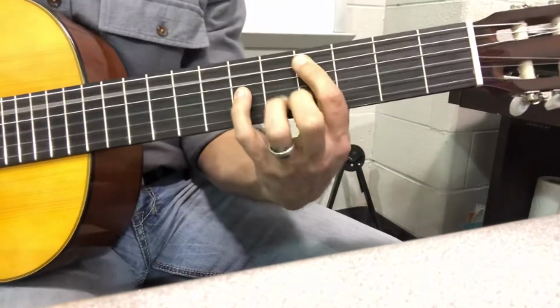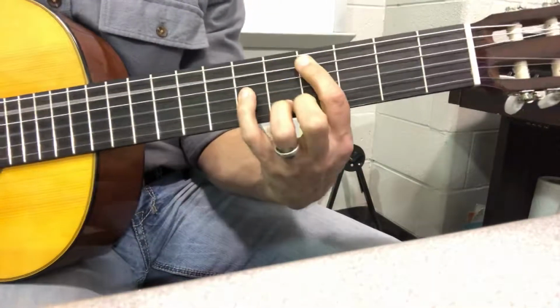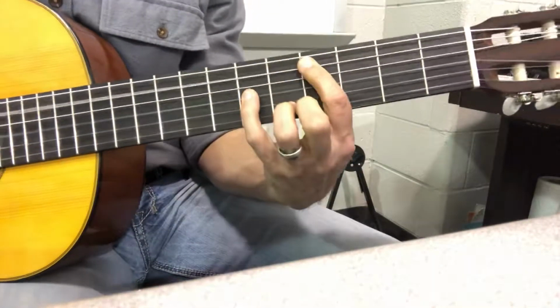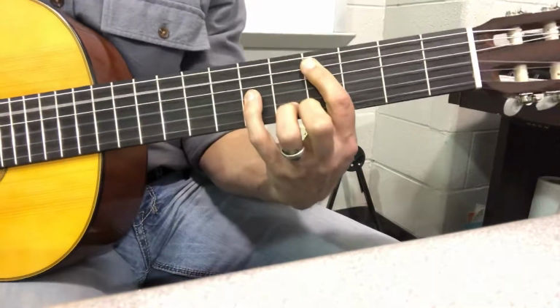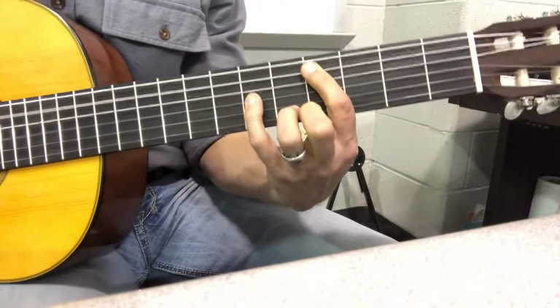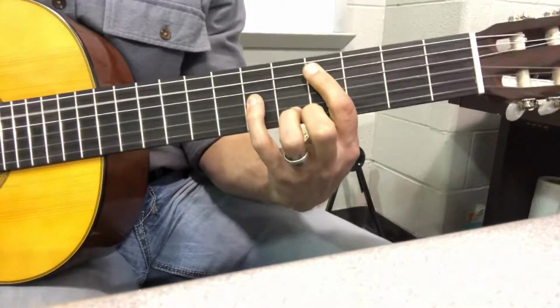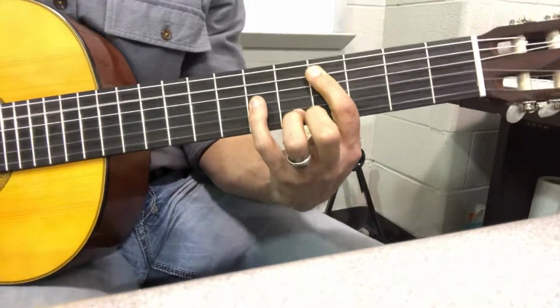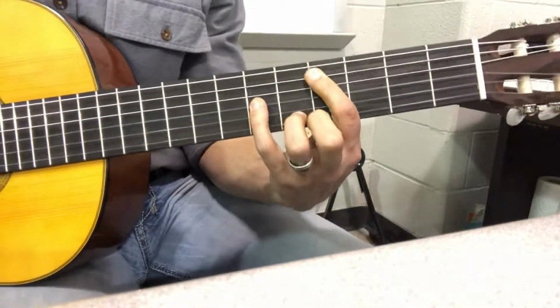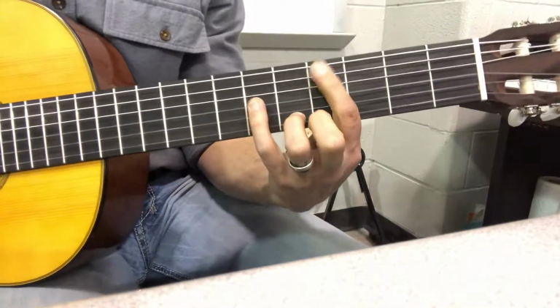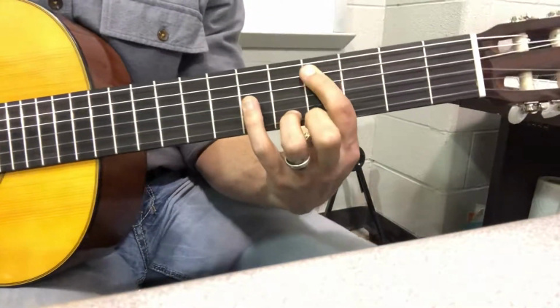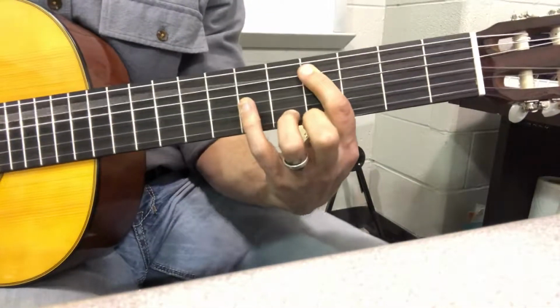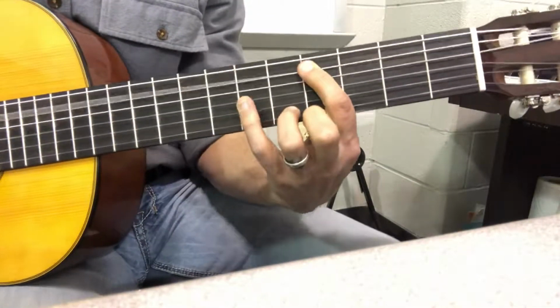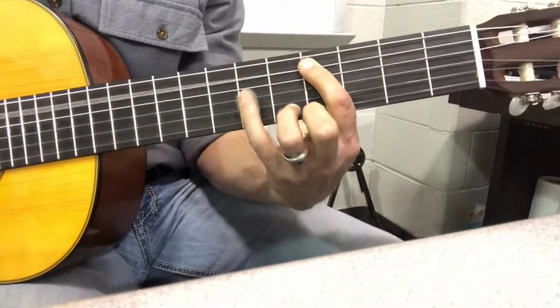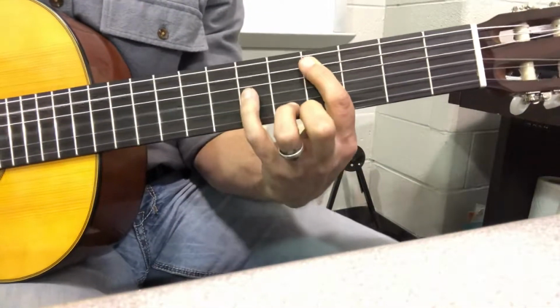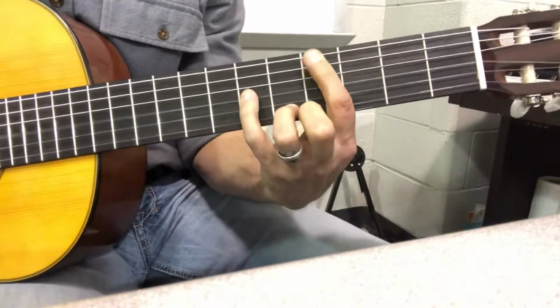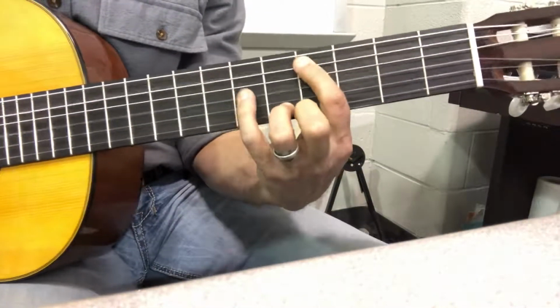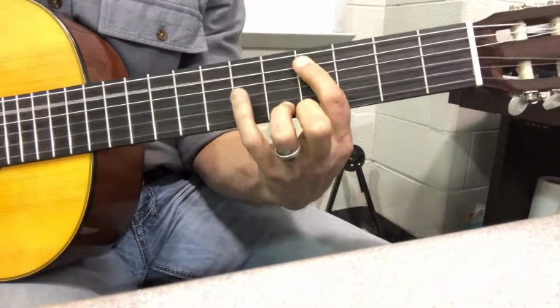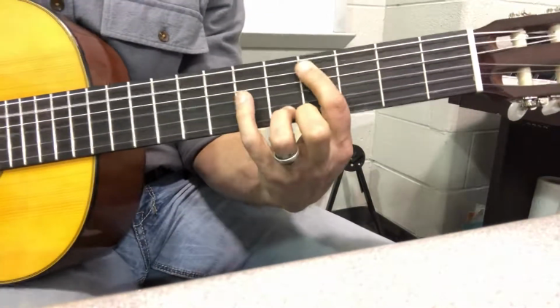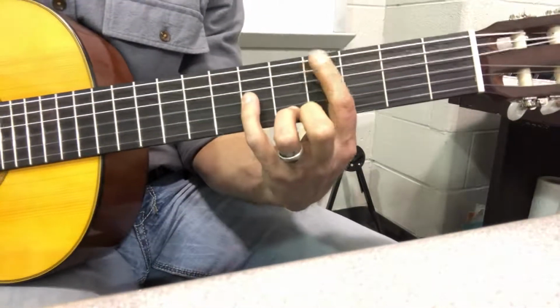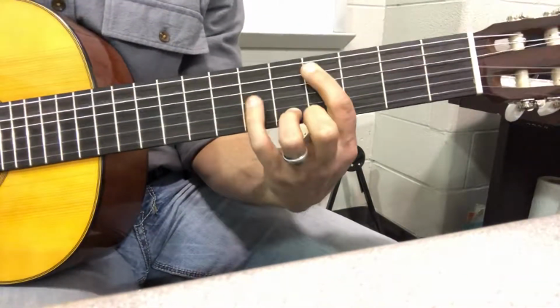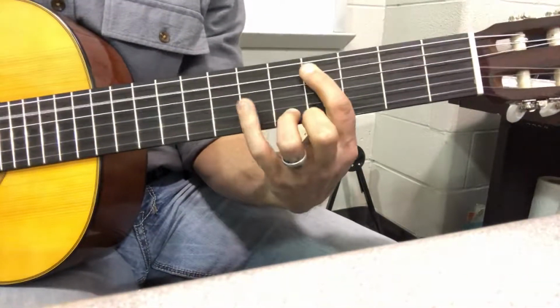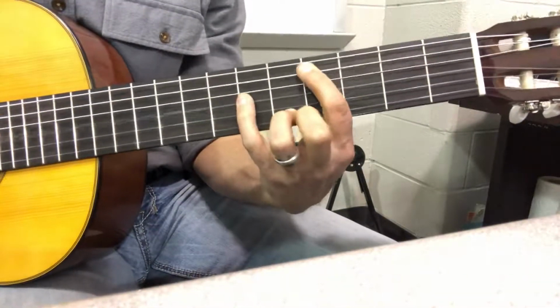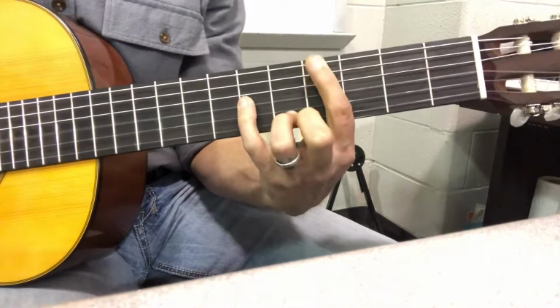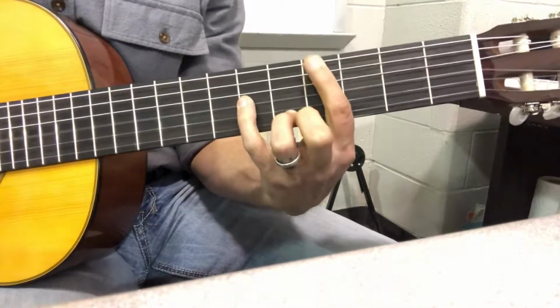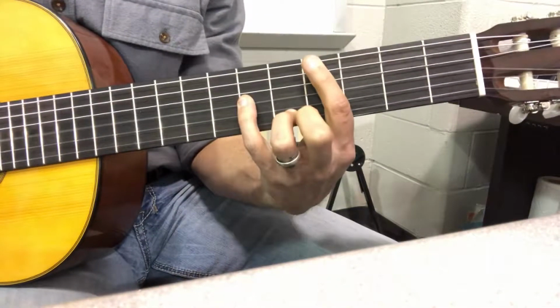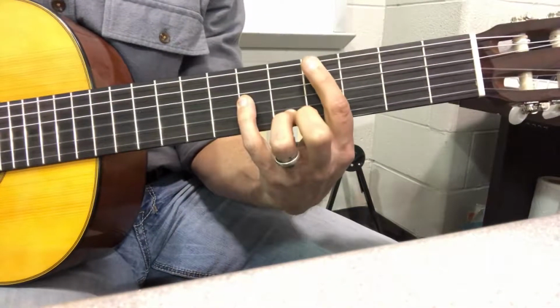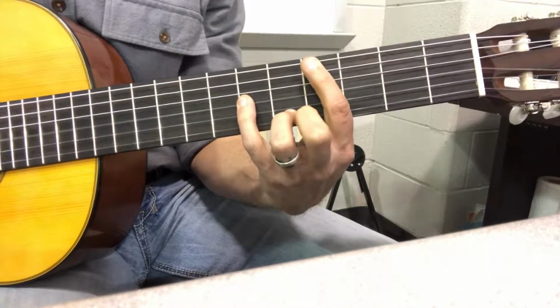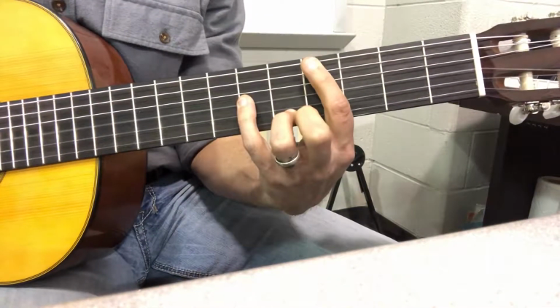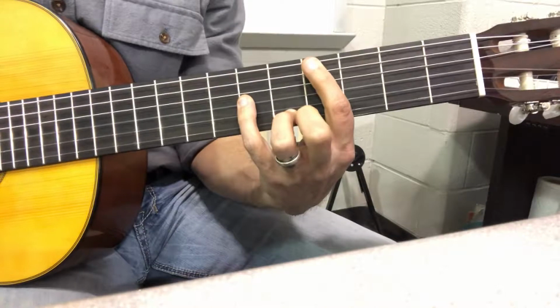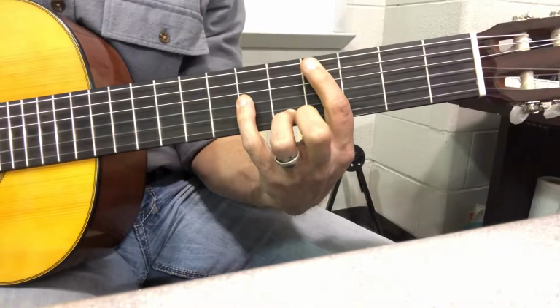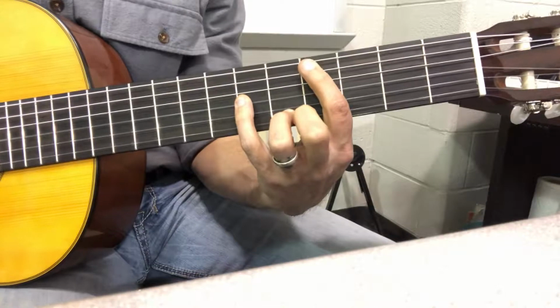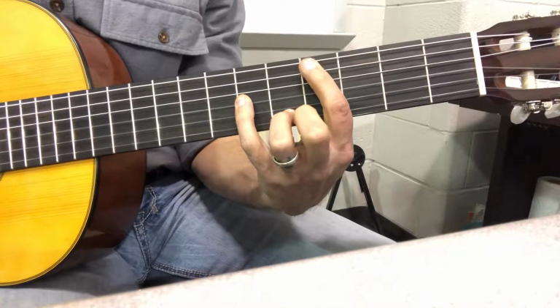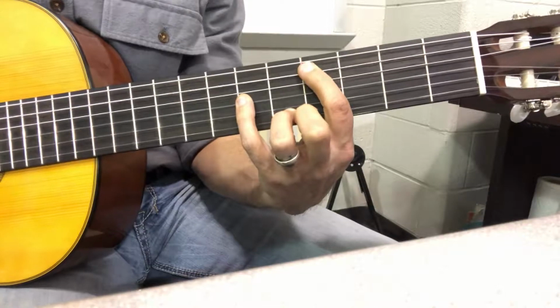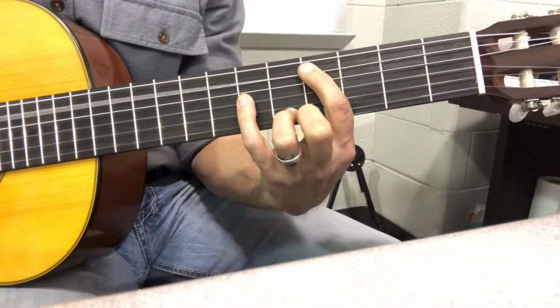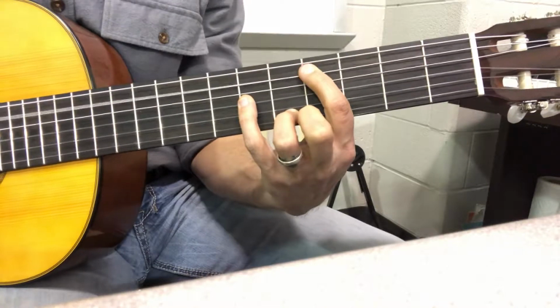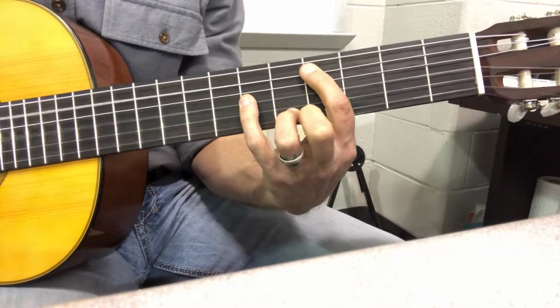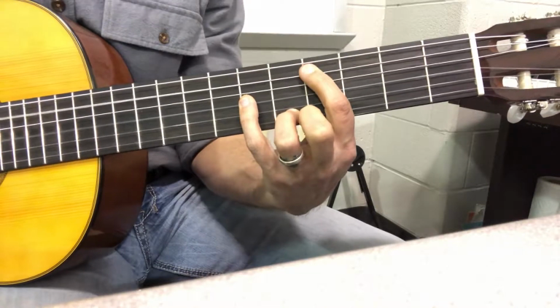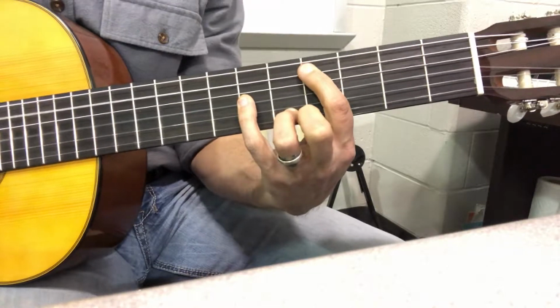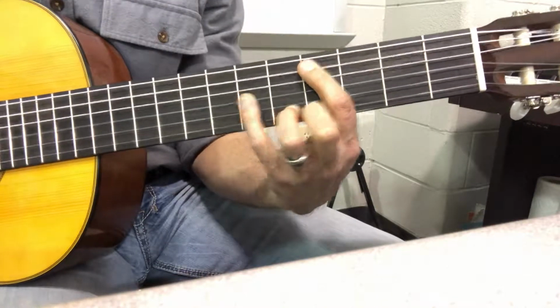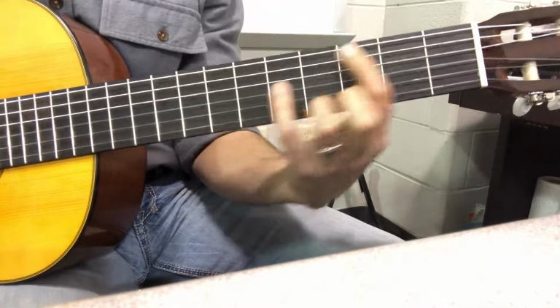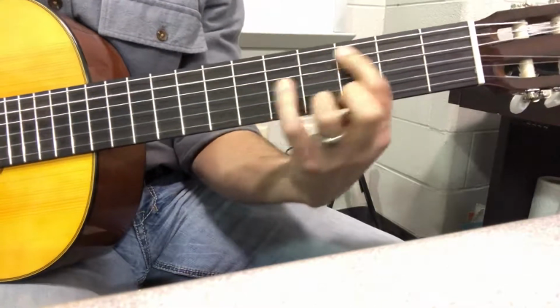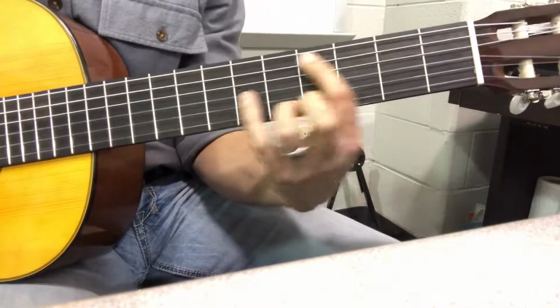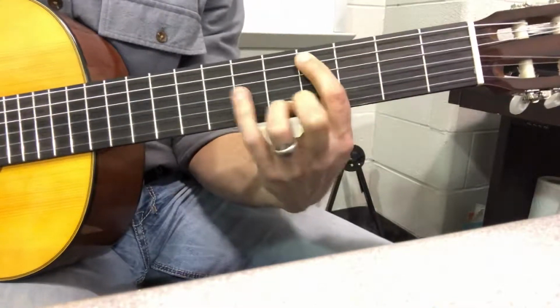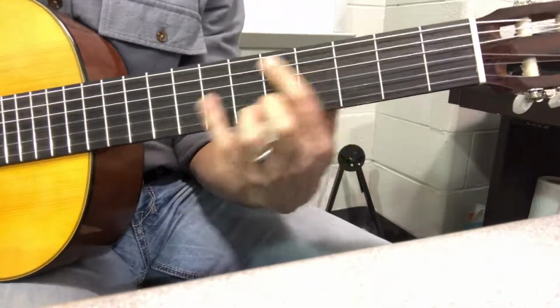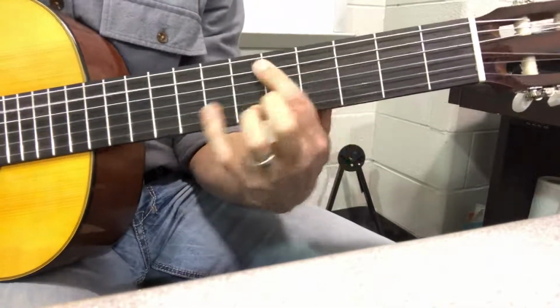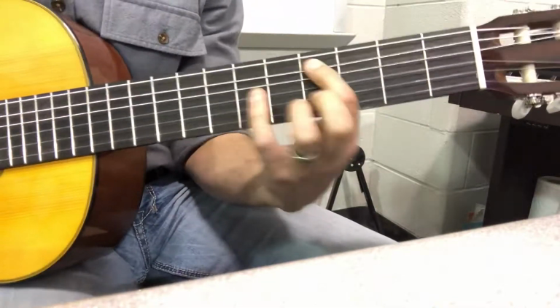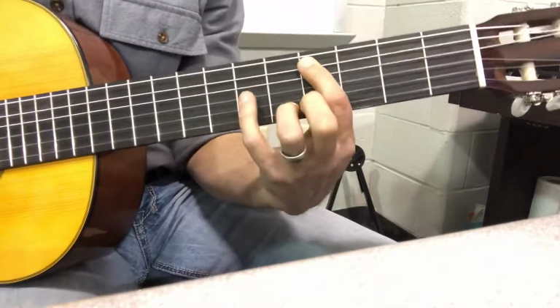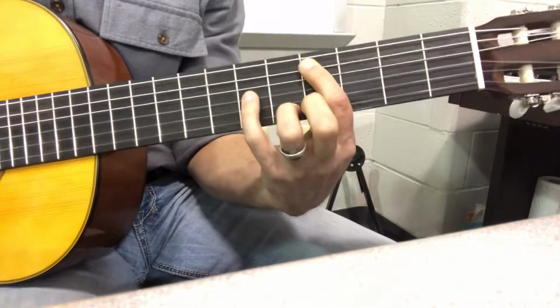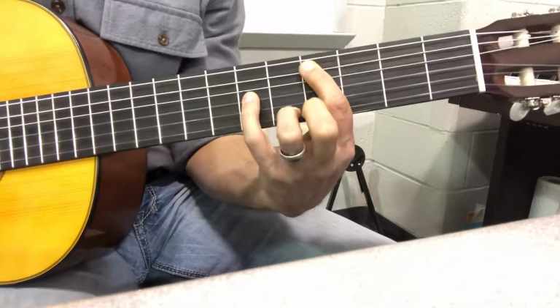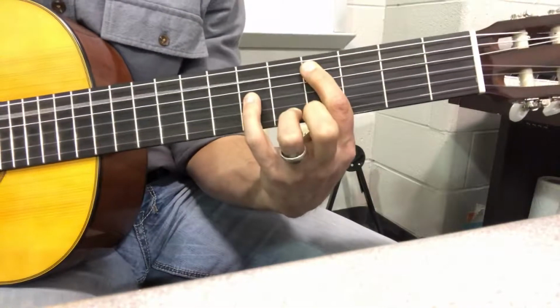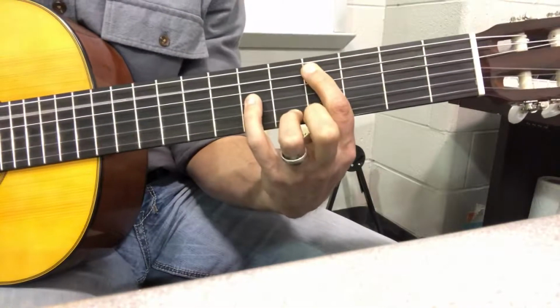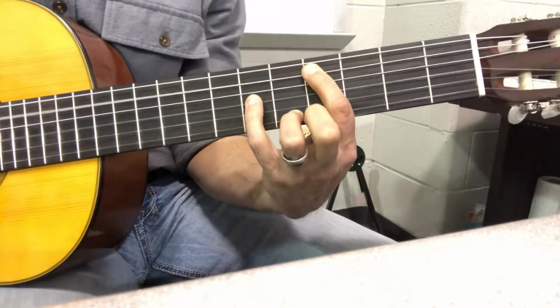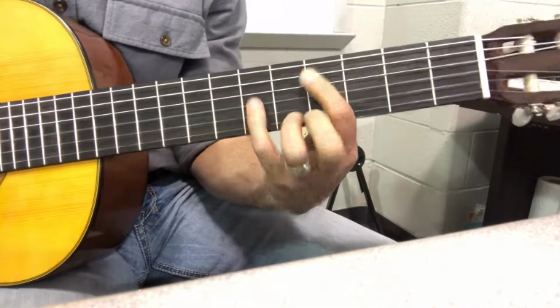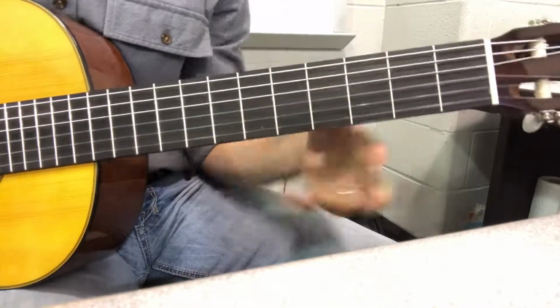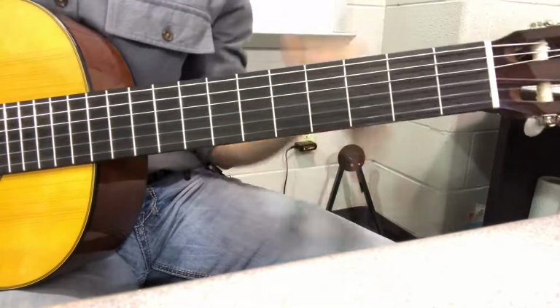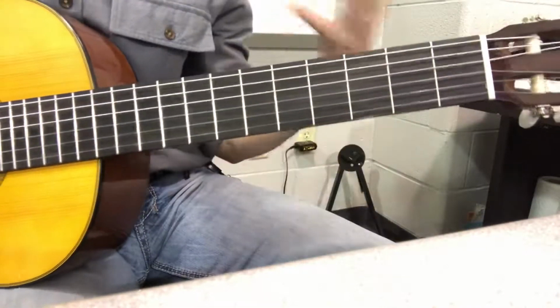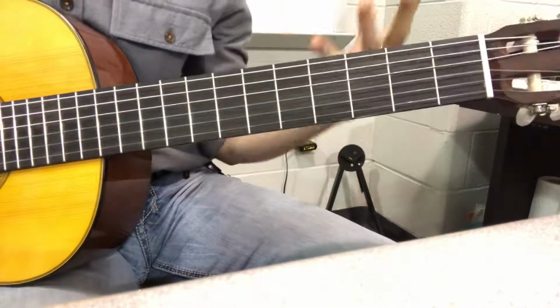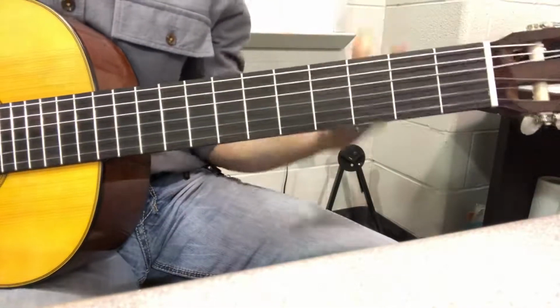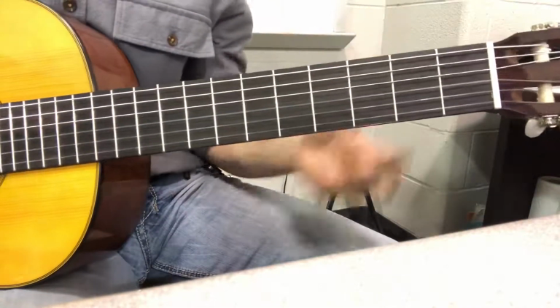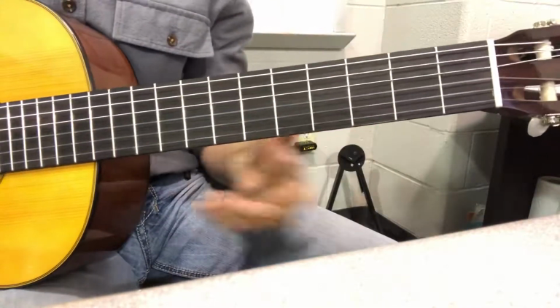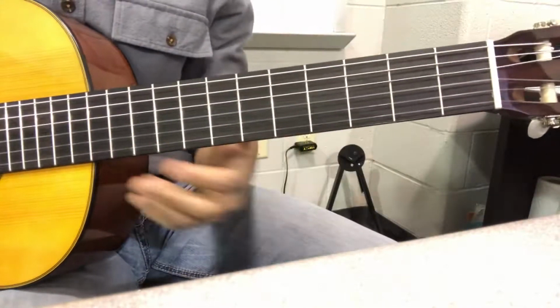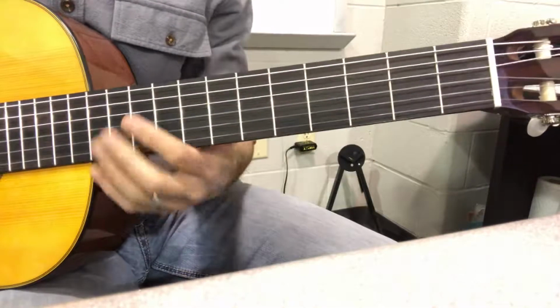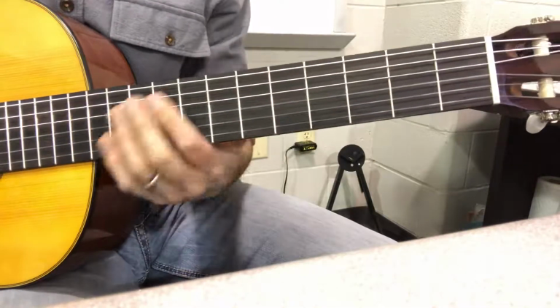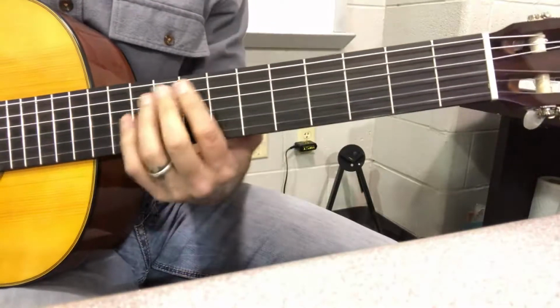But when you get to this C sharp / D flat note again, you're going to repeat that one.